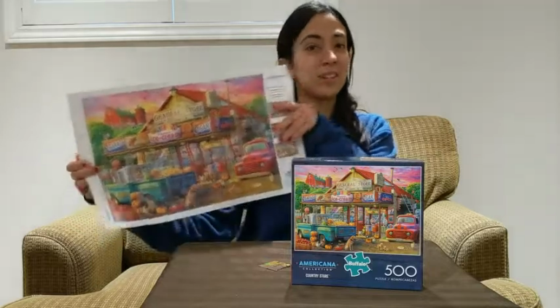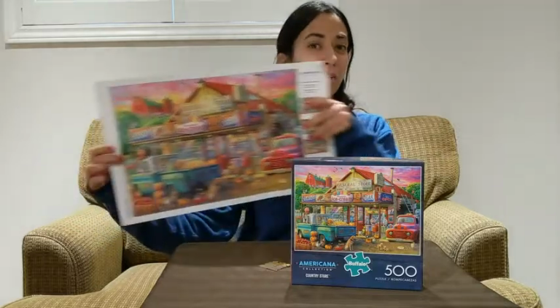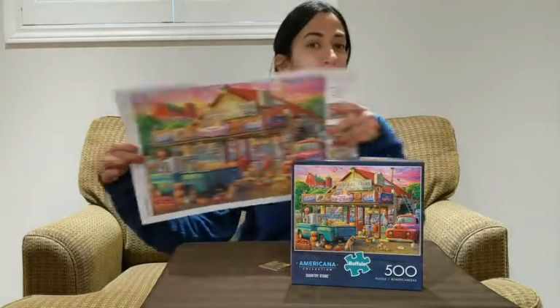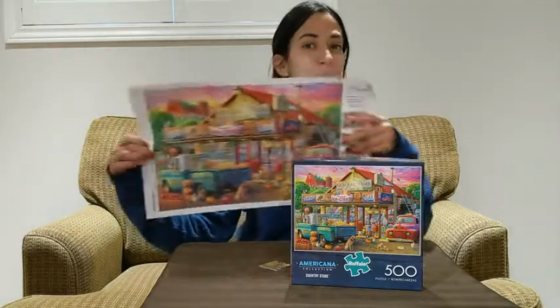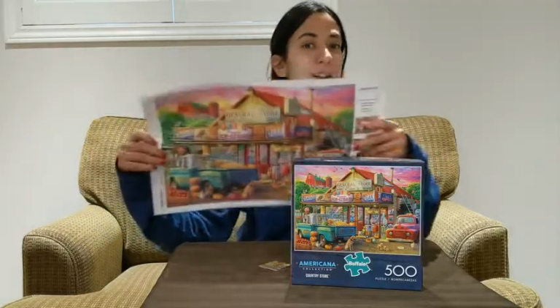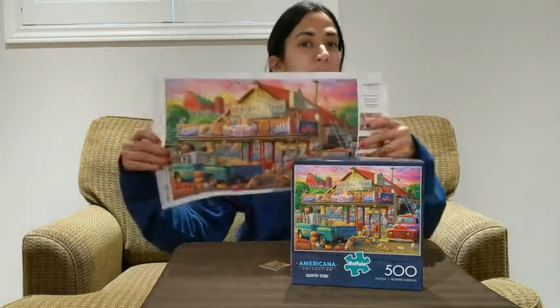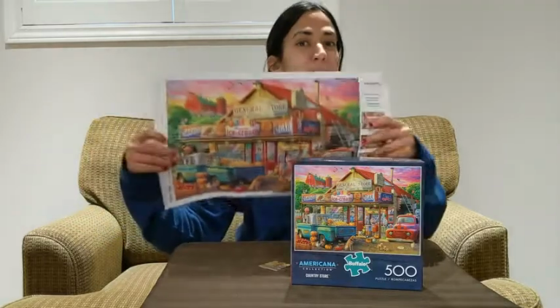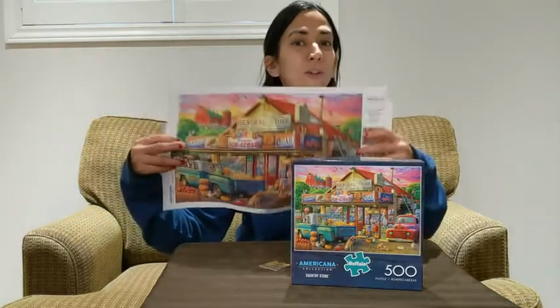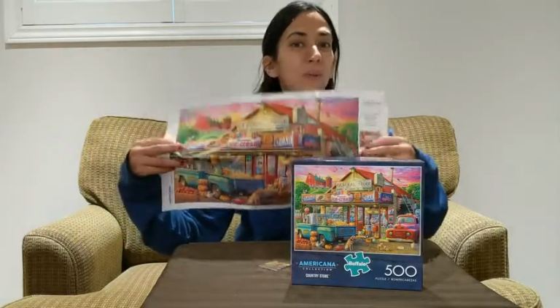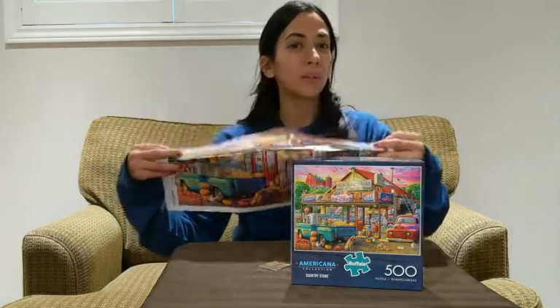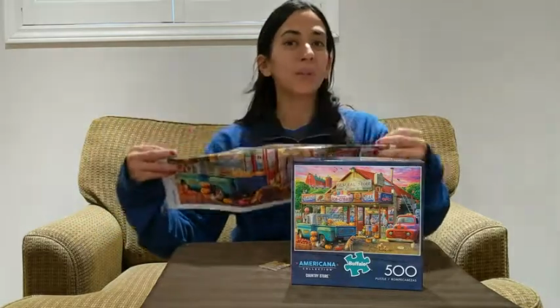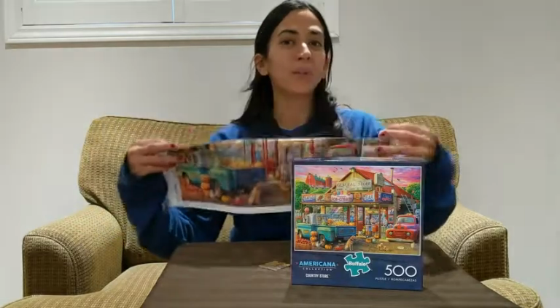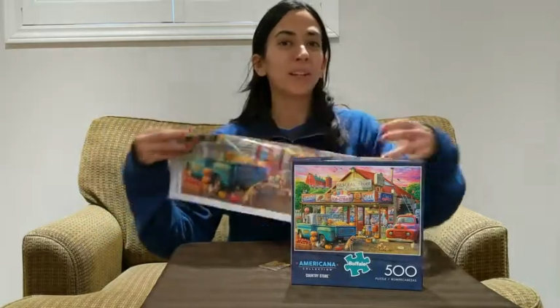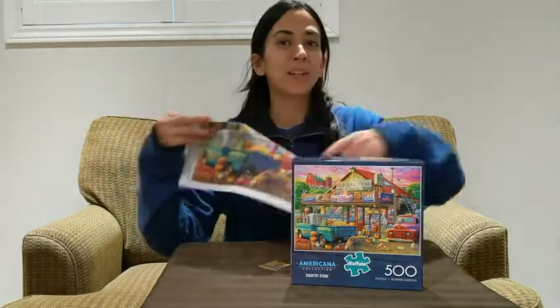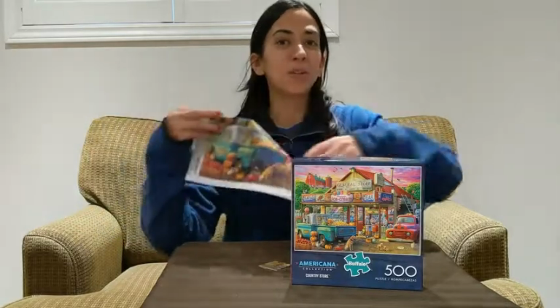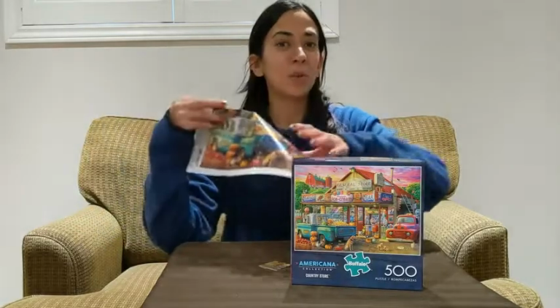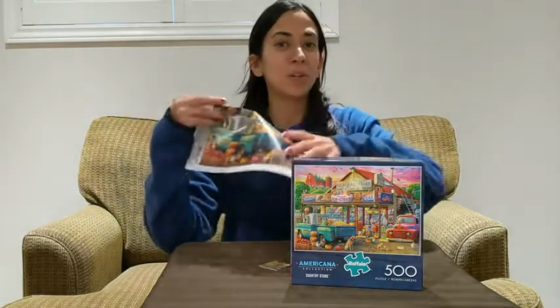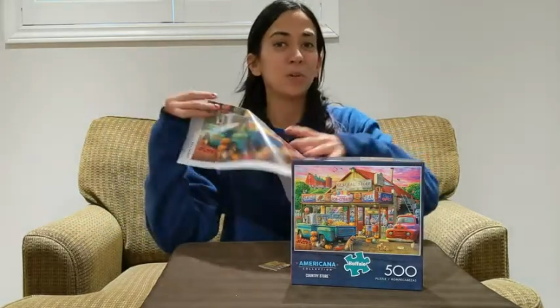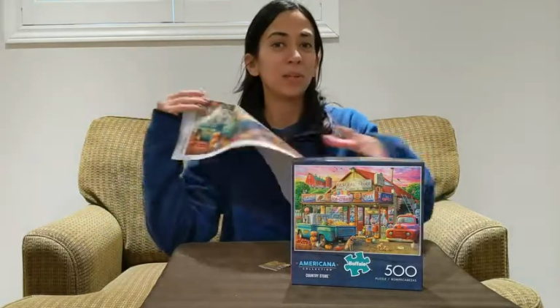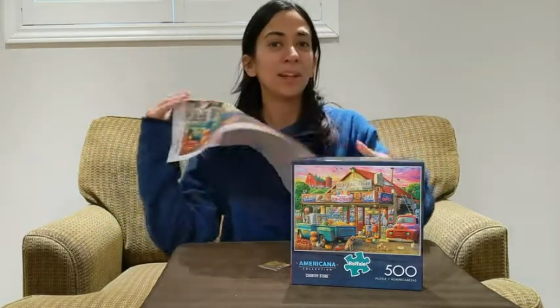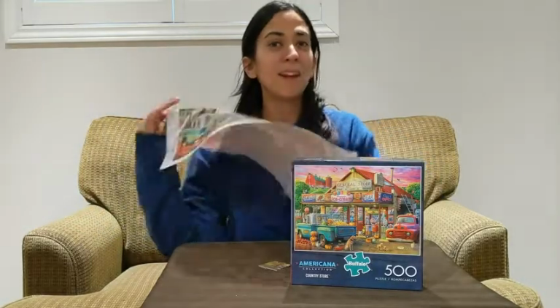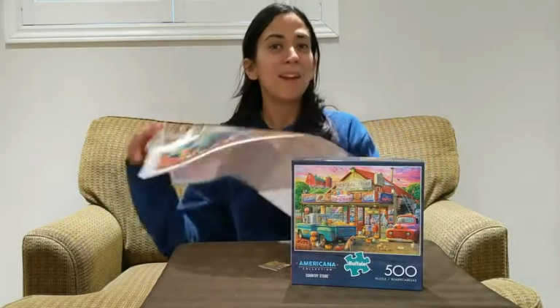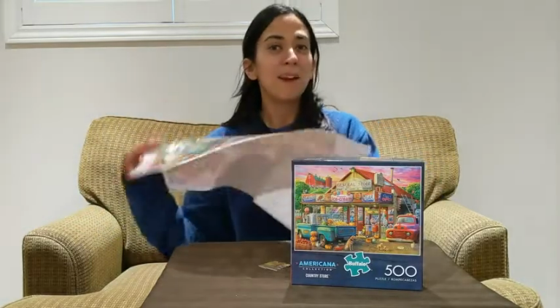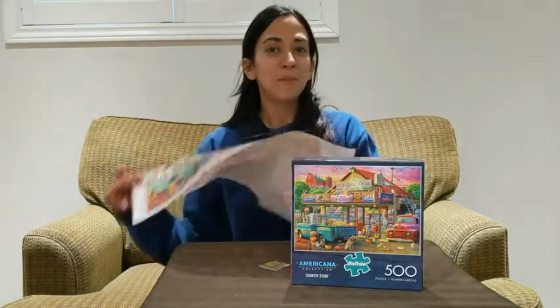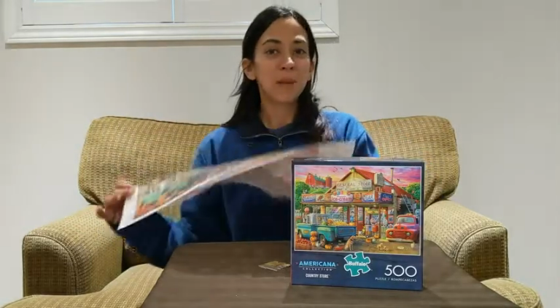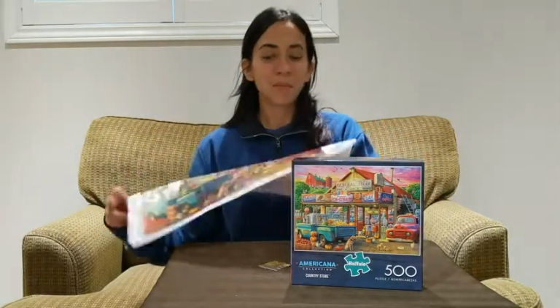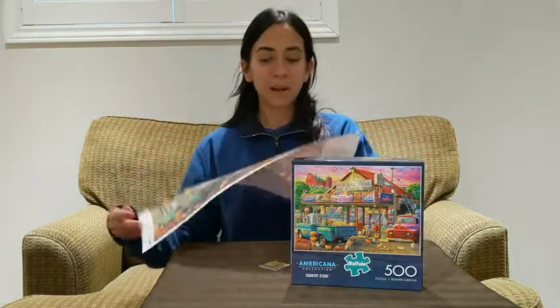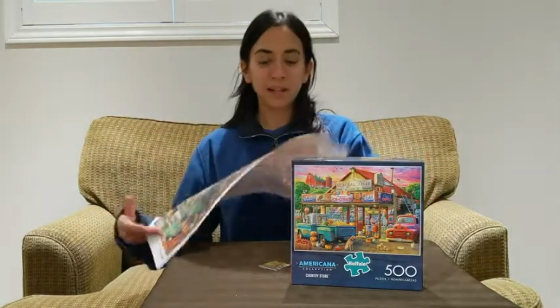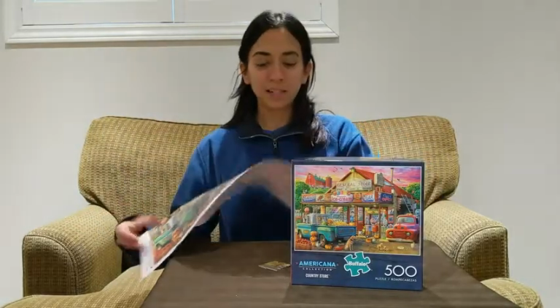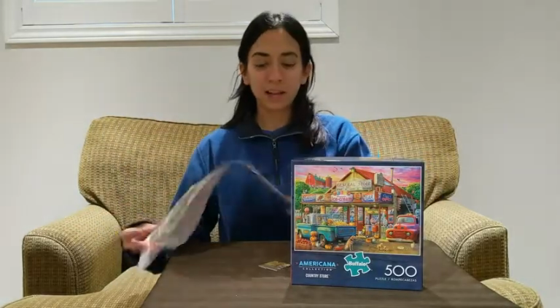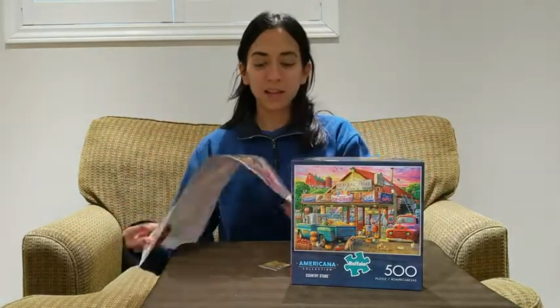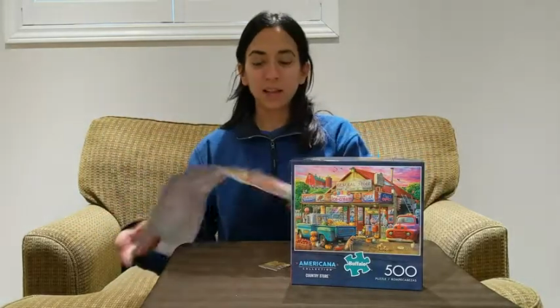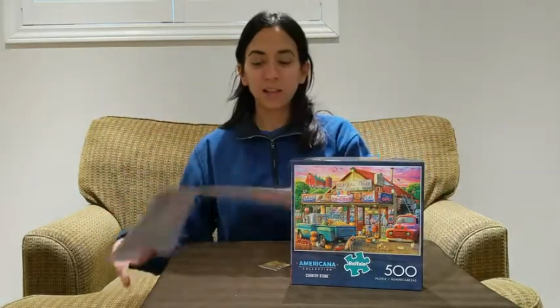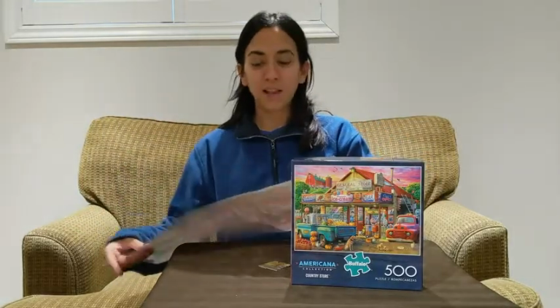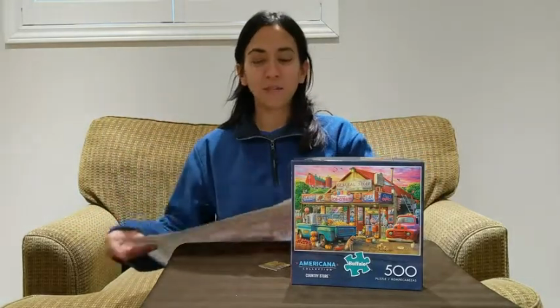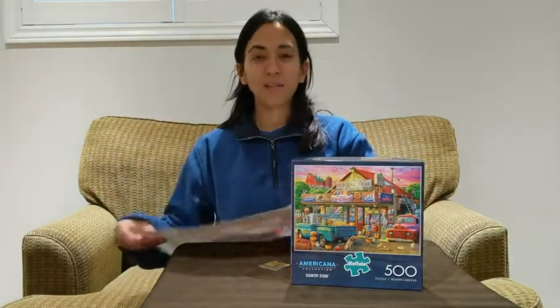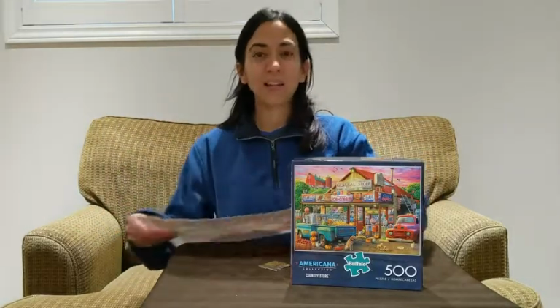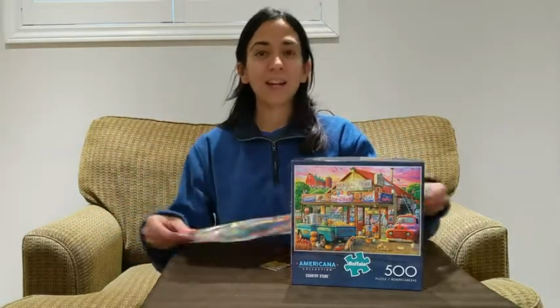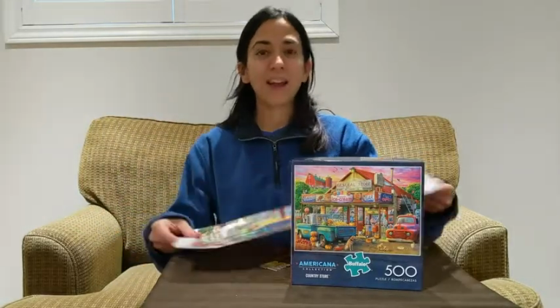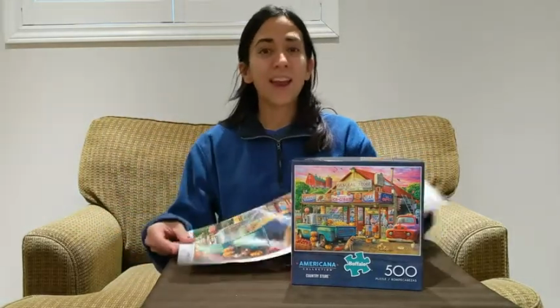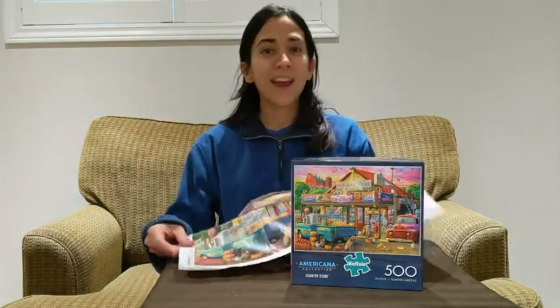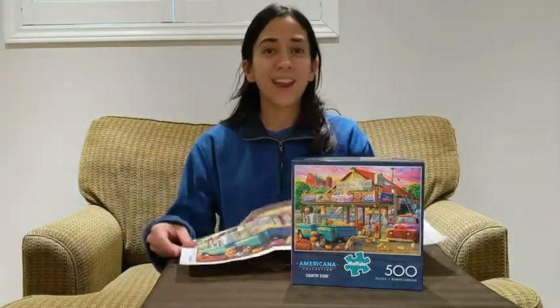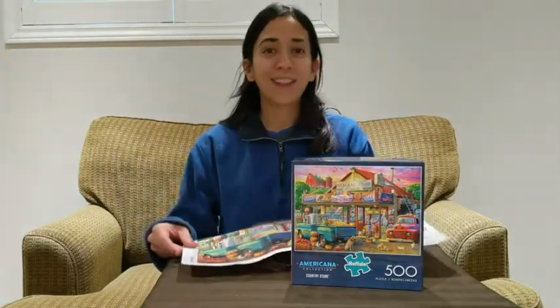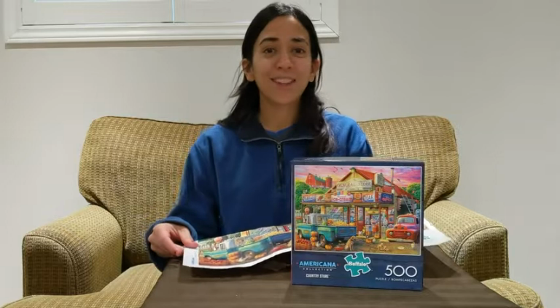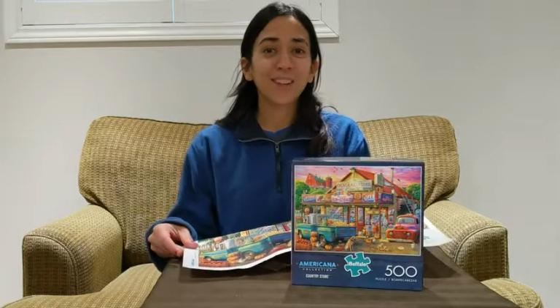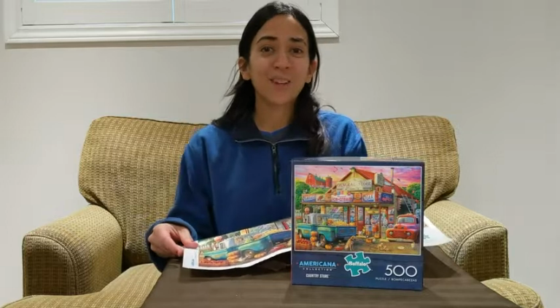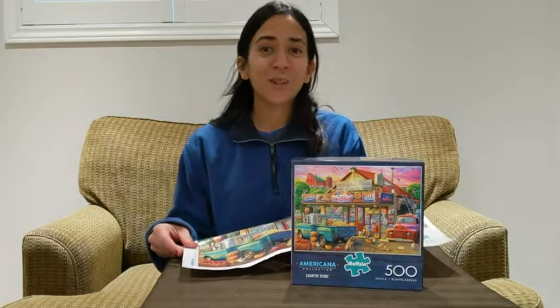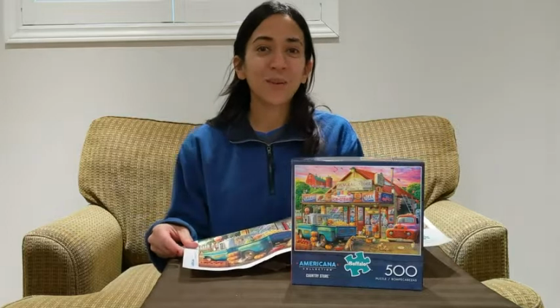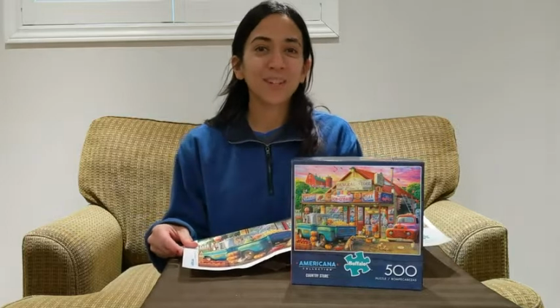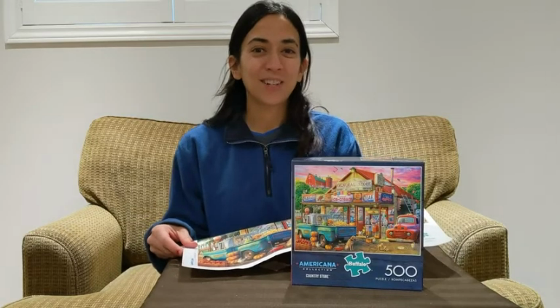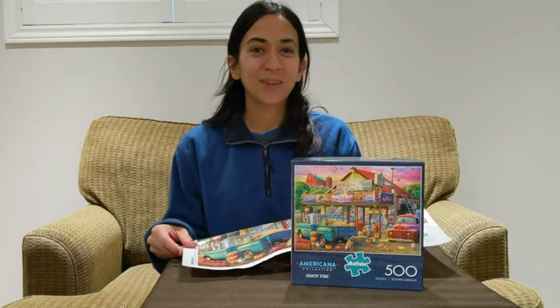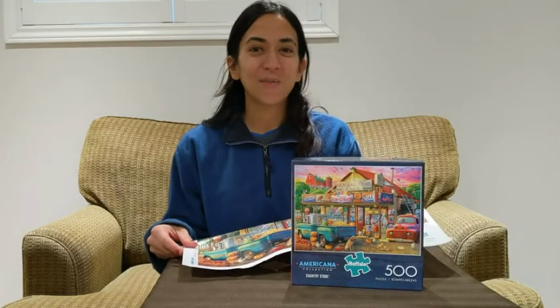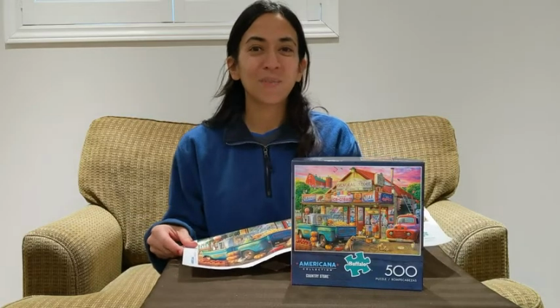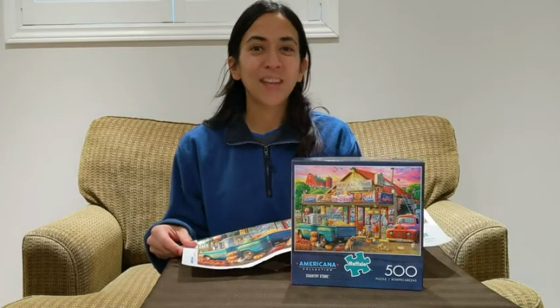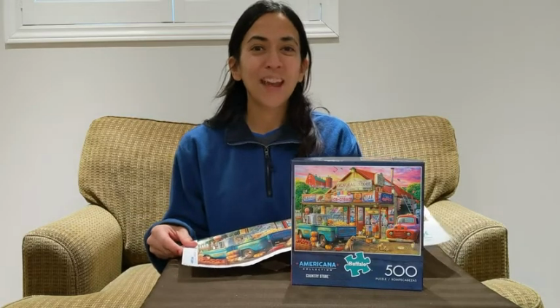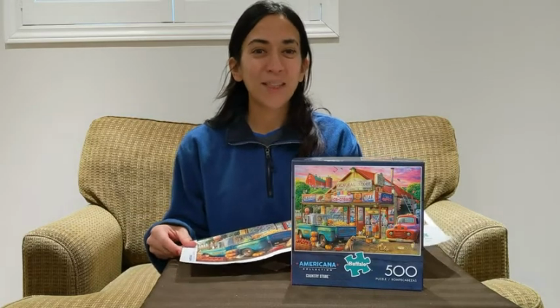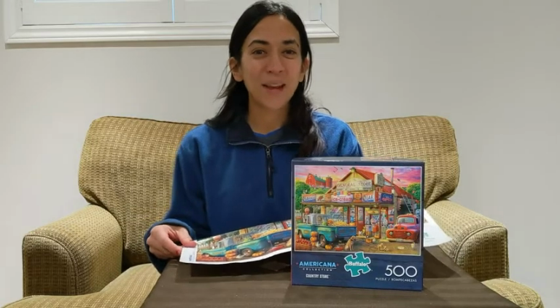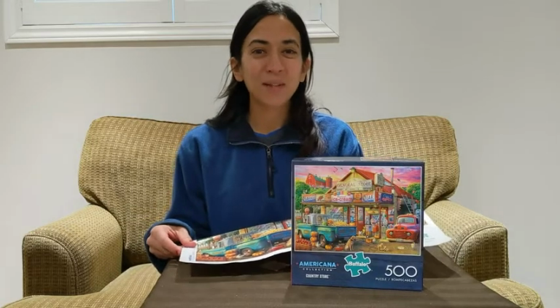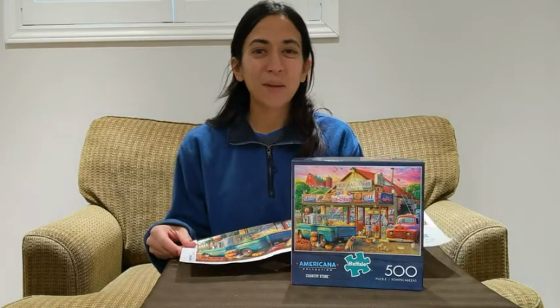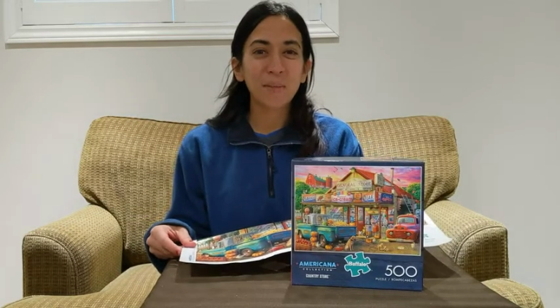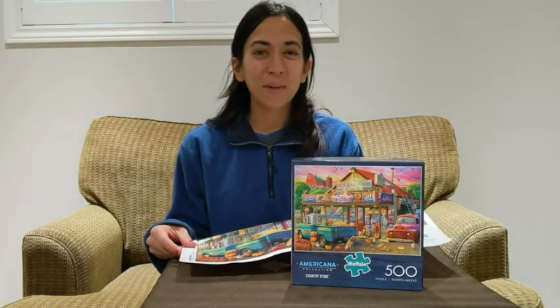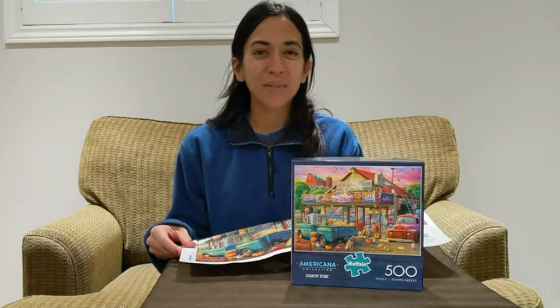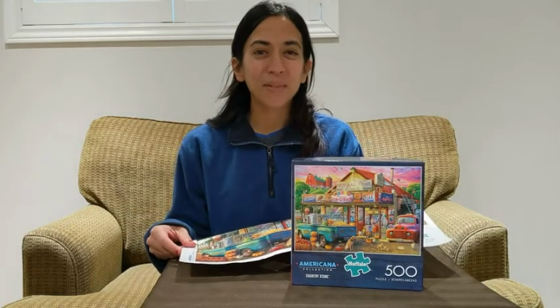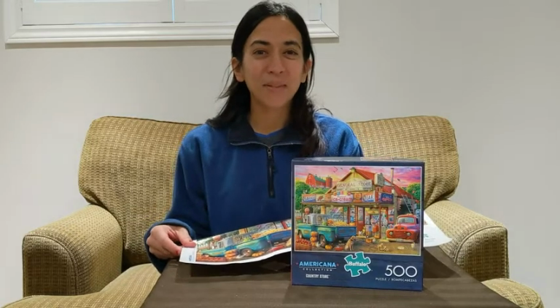It's a great puzzle. You're going to really enjoy doing it. Me and my son loved it, and I think you will too. And that's my point of view.